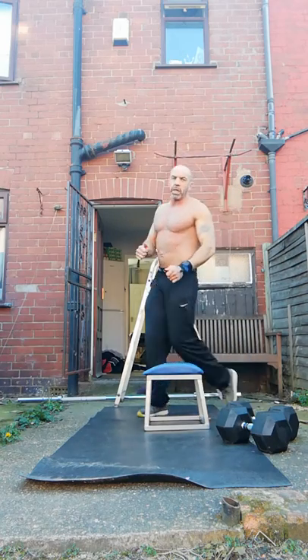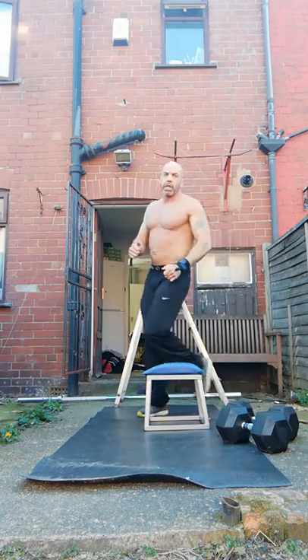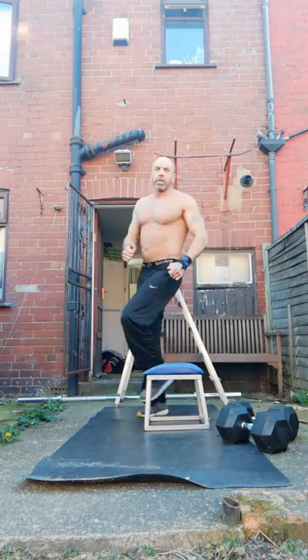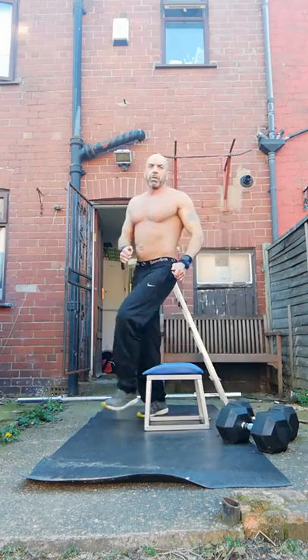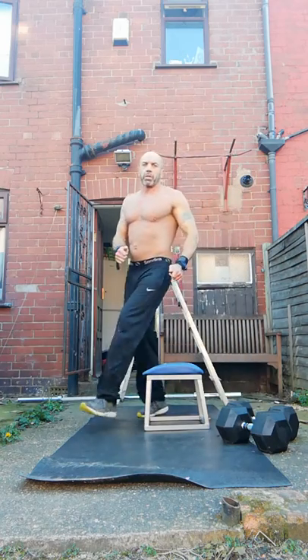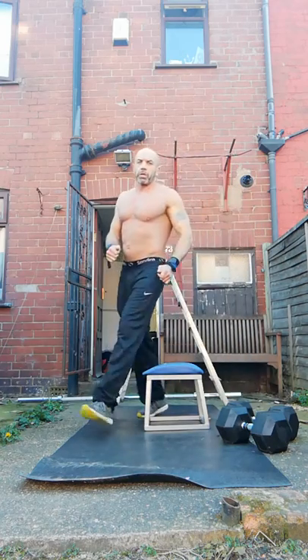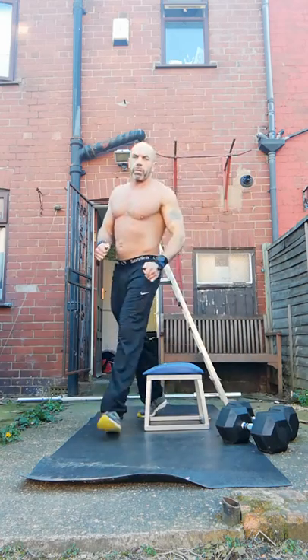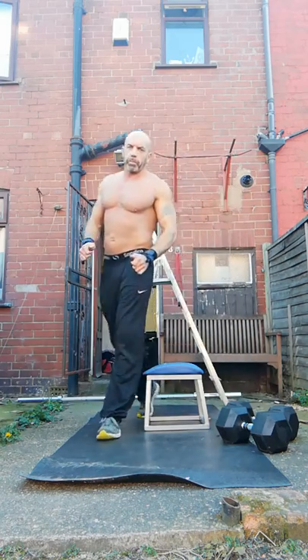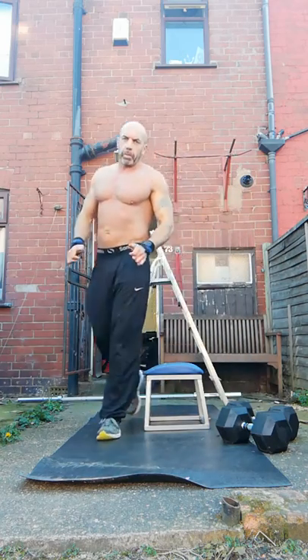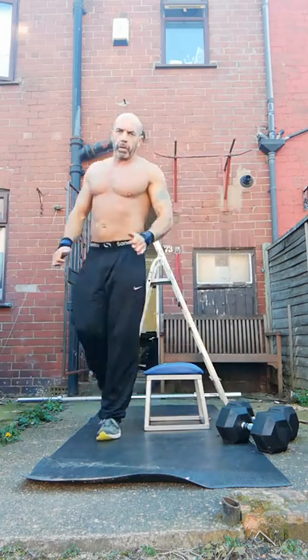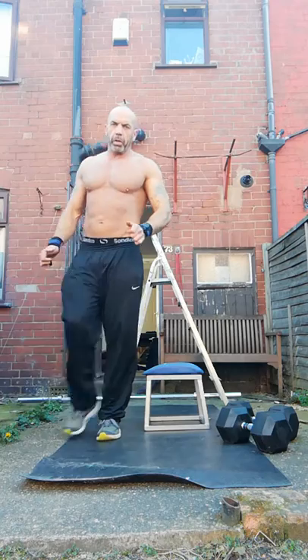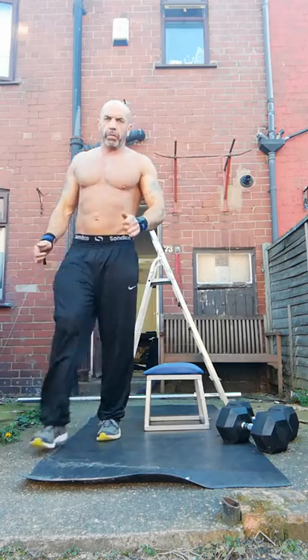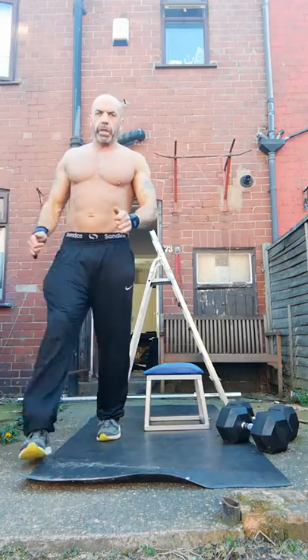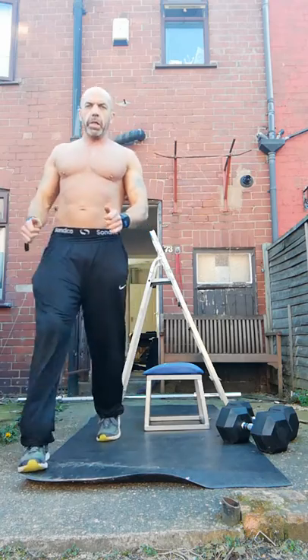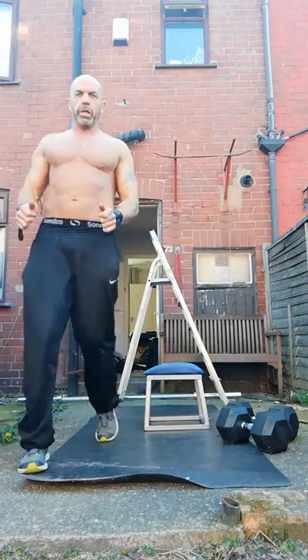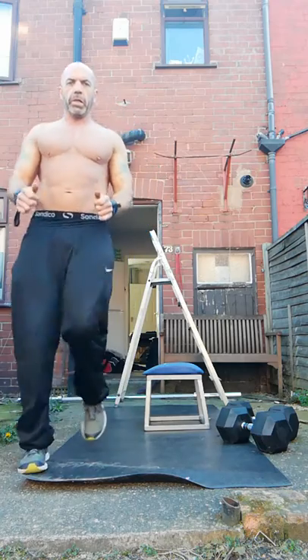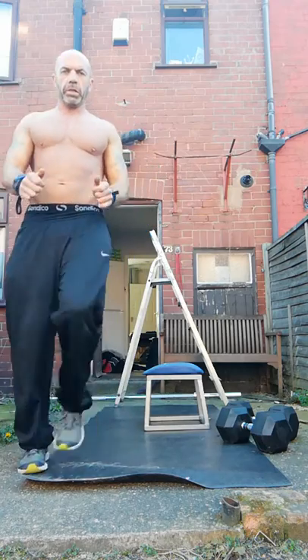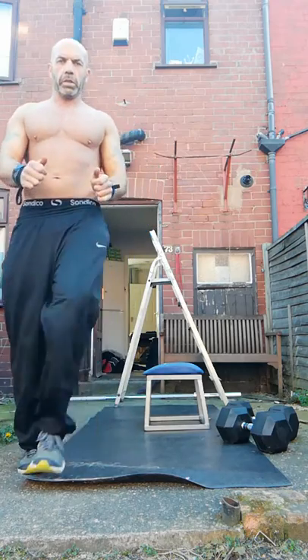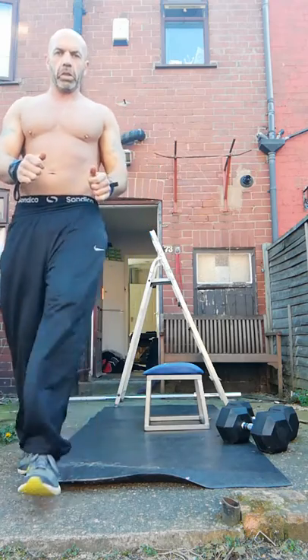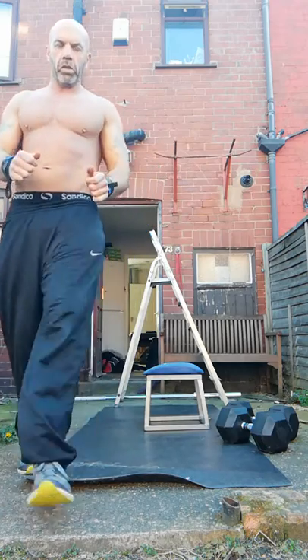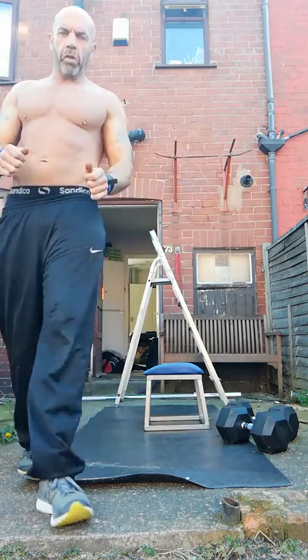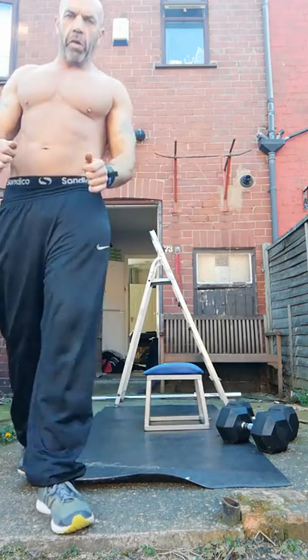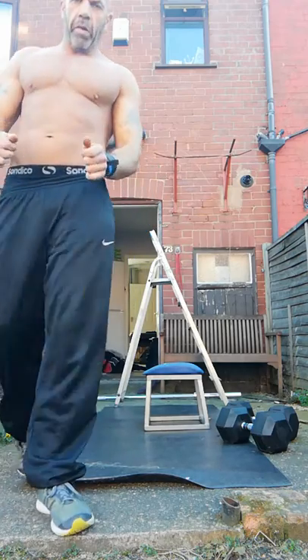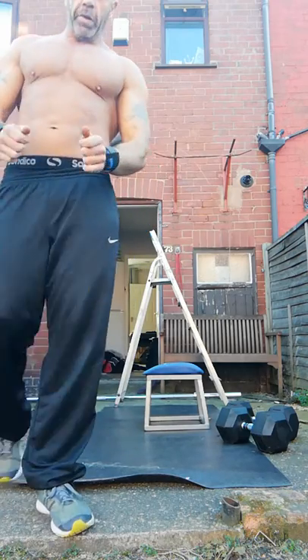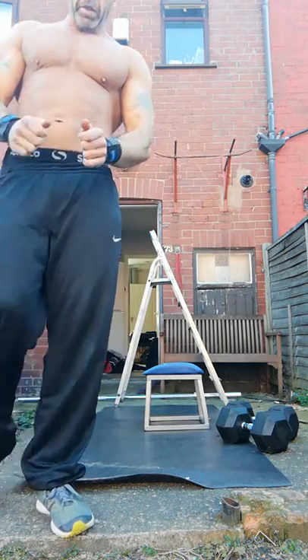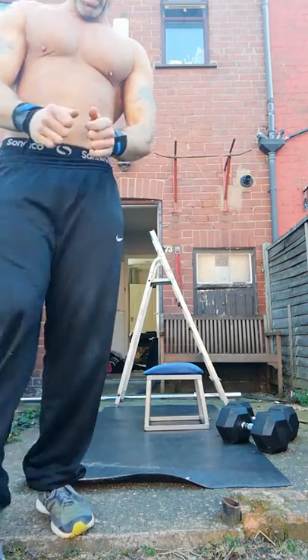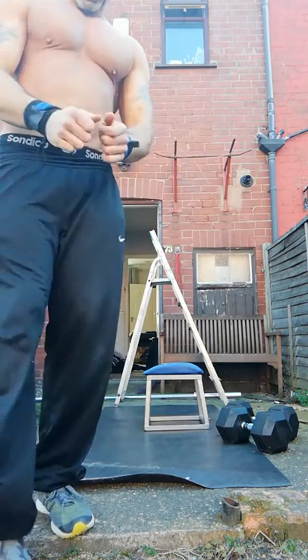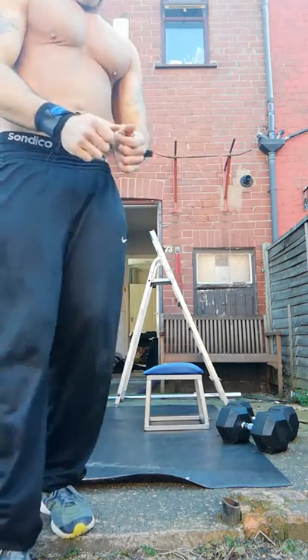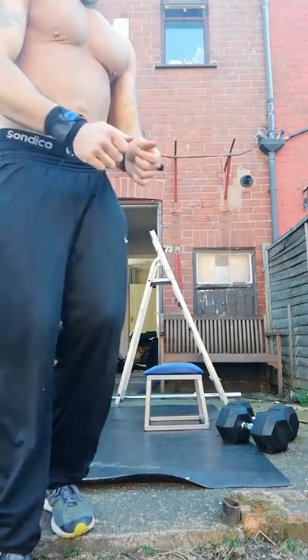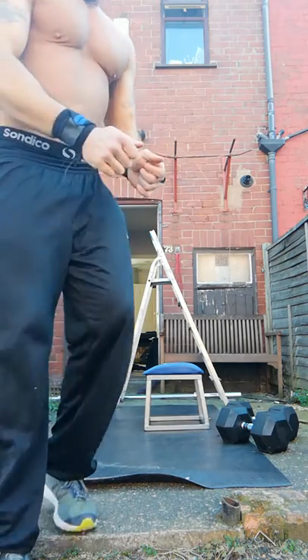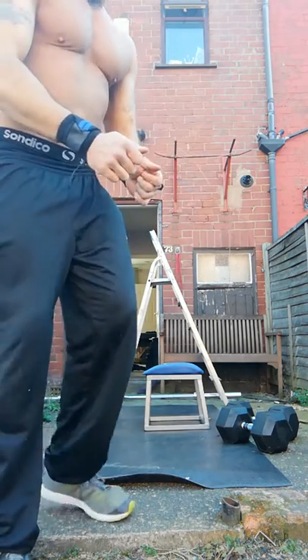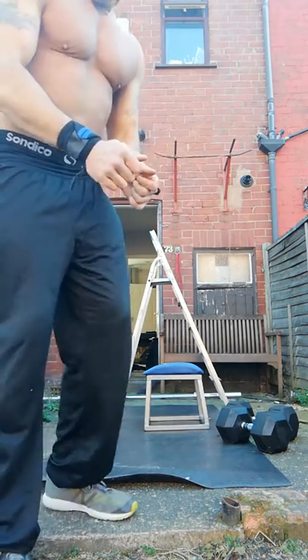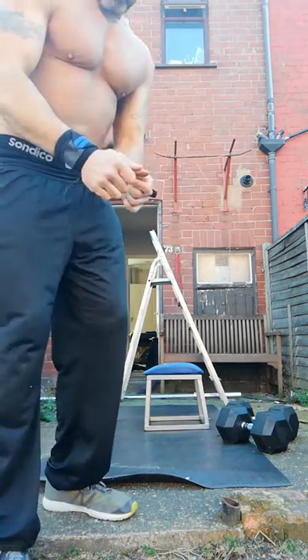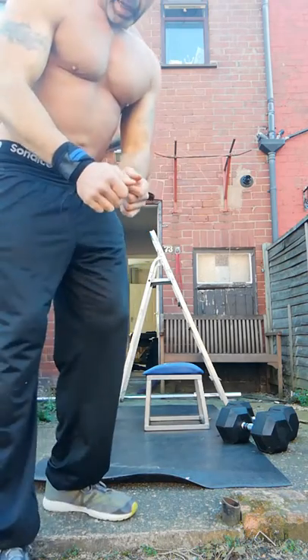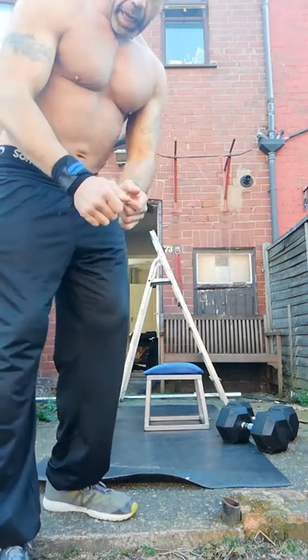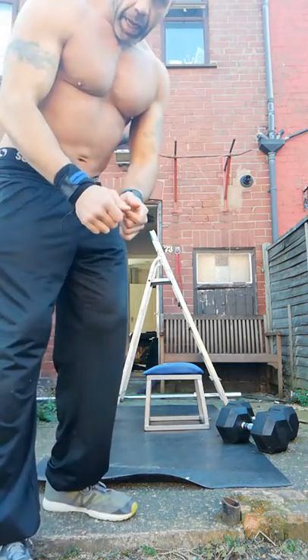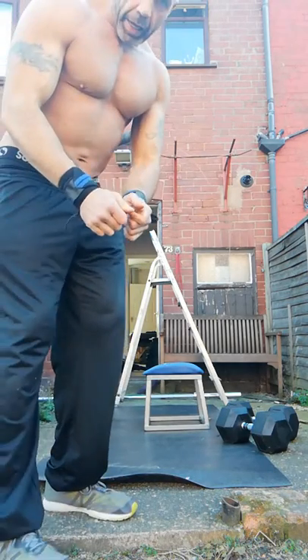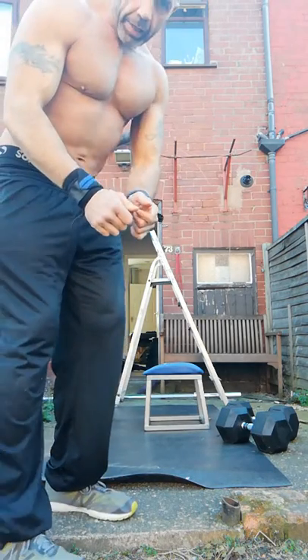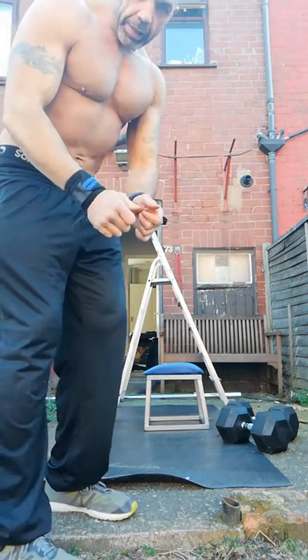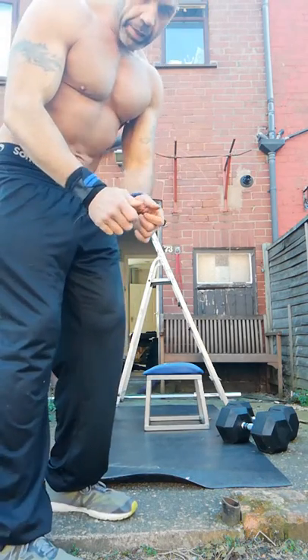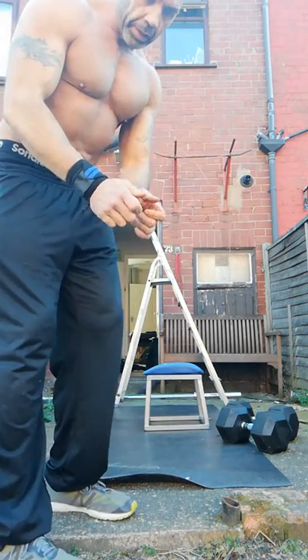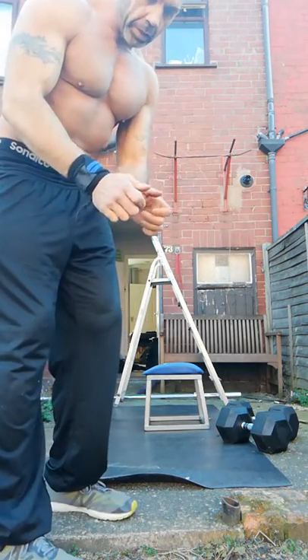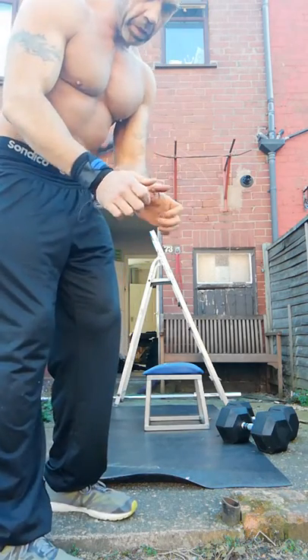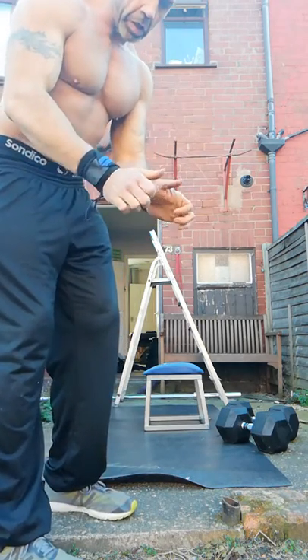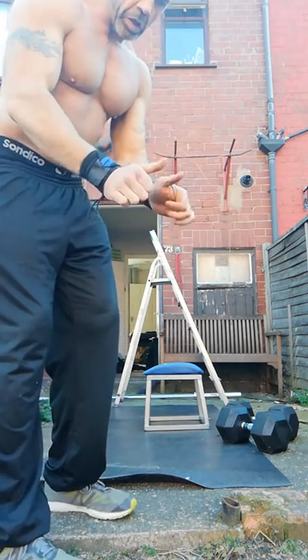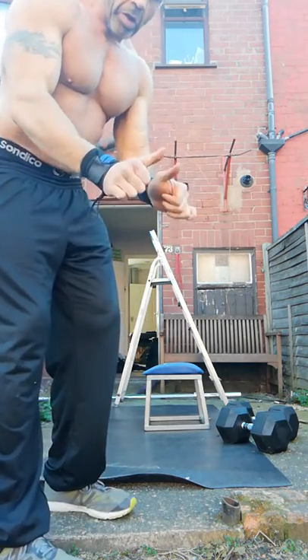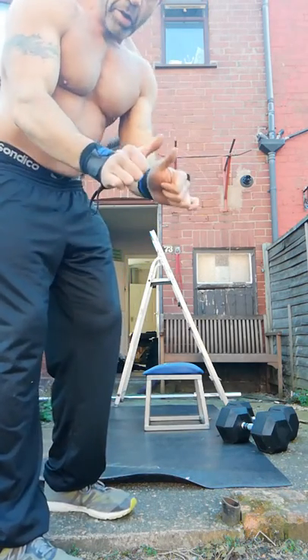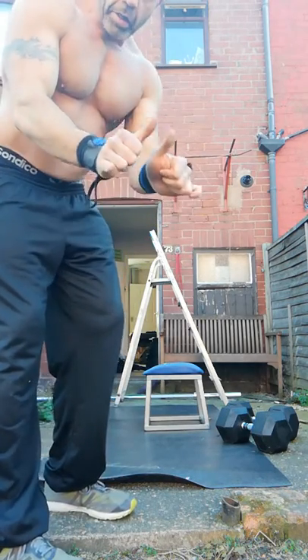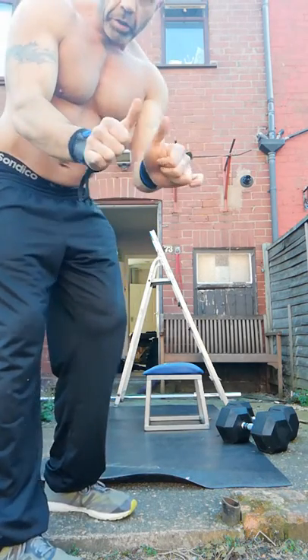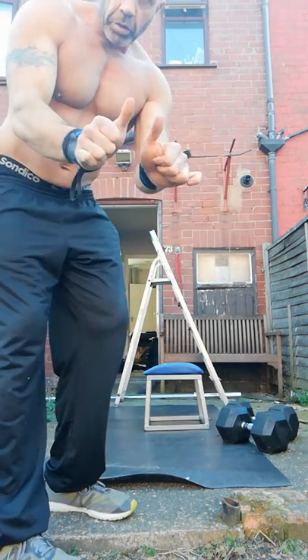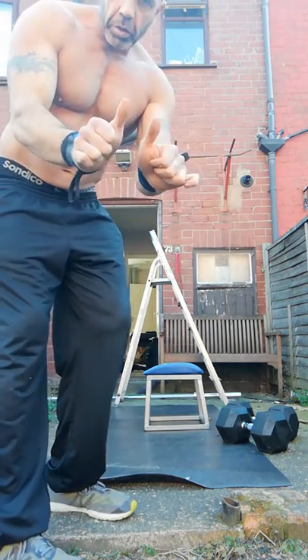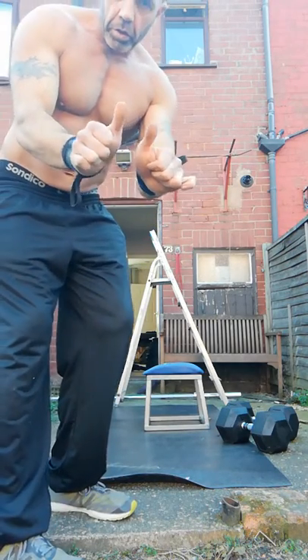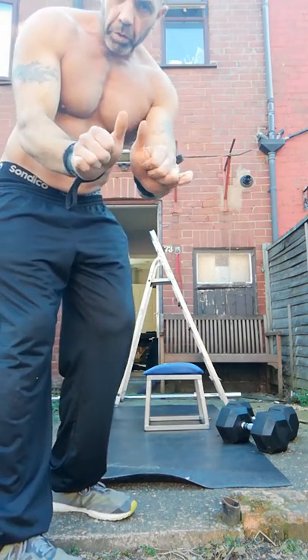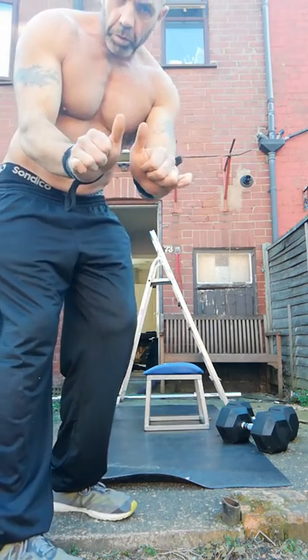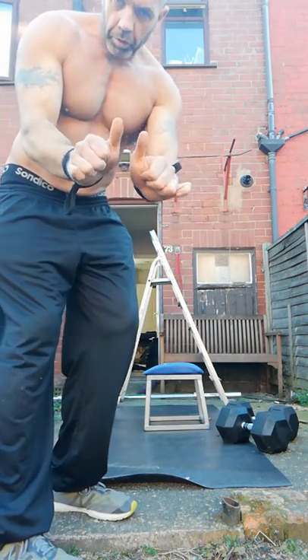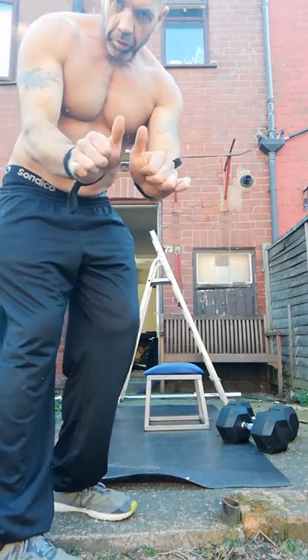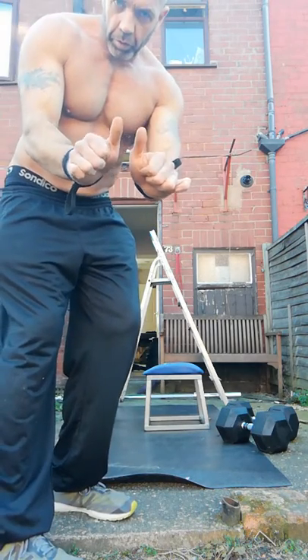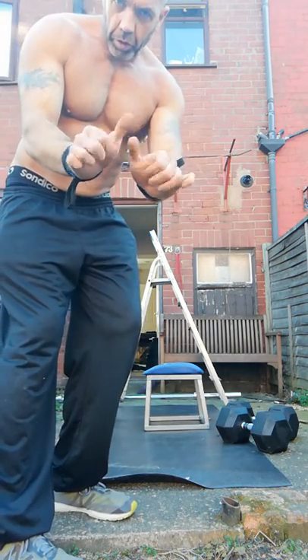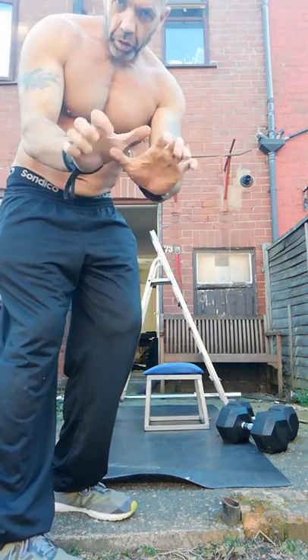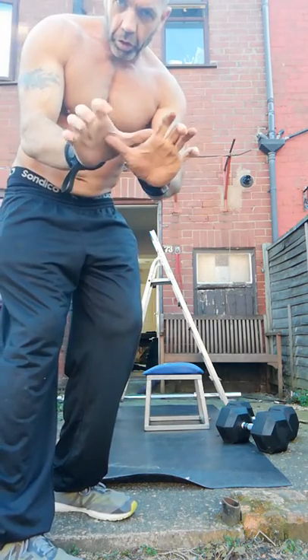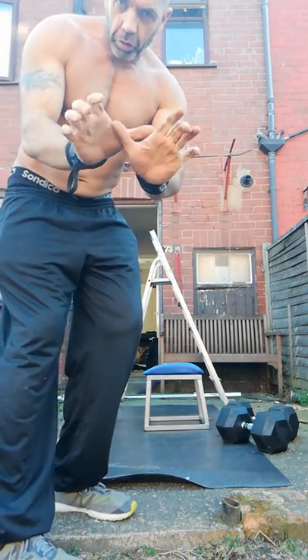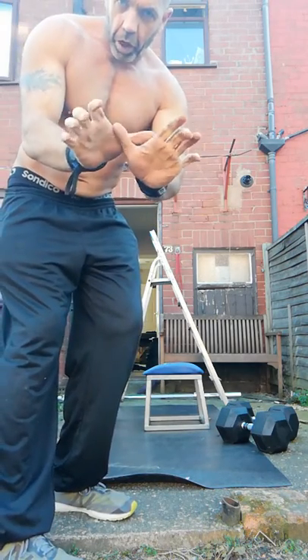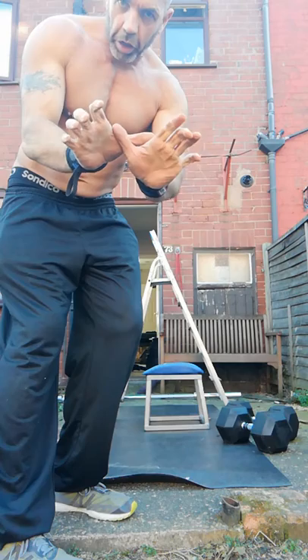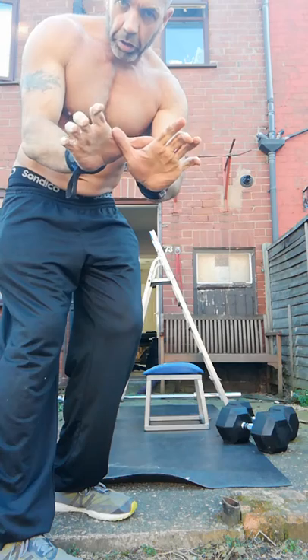When you're doing the pullover, you want the bar so your thumbs don't cross.